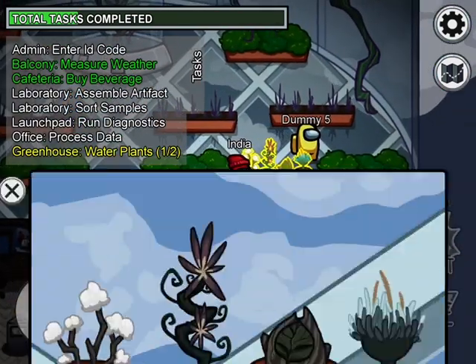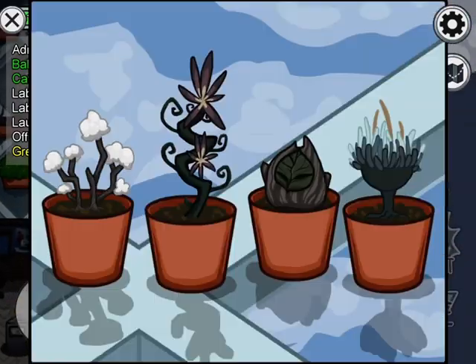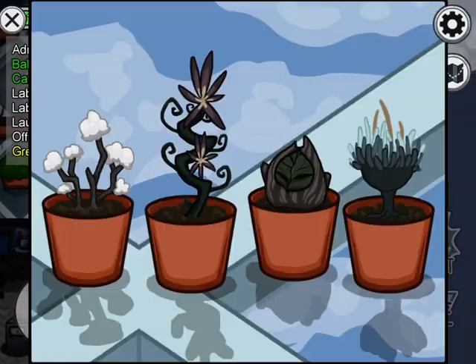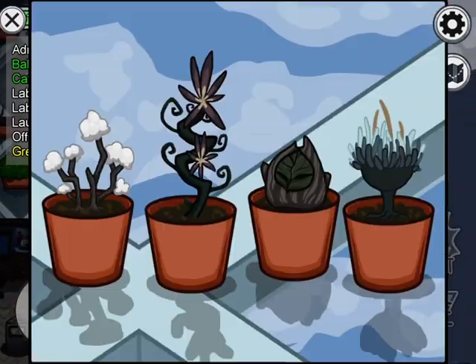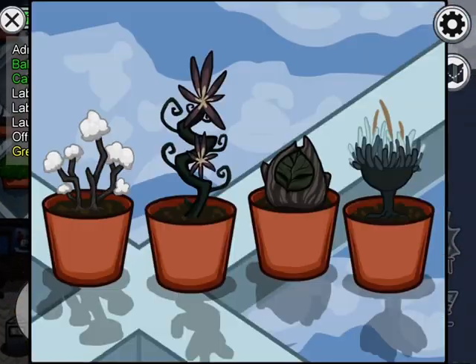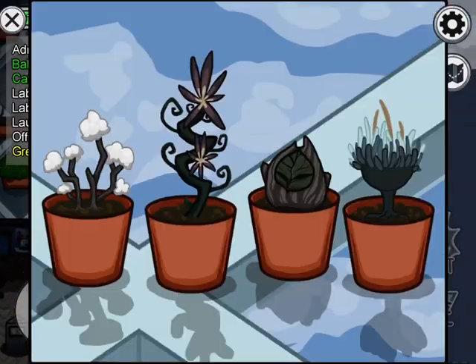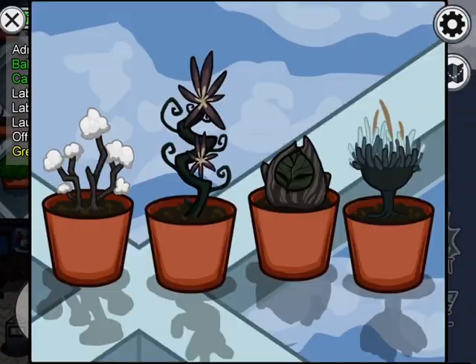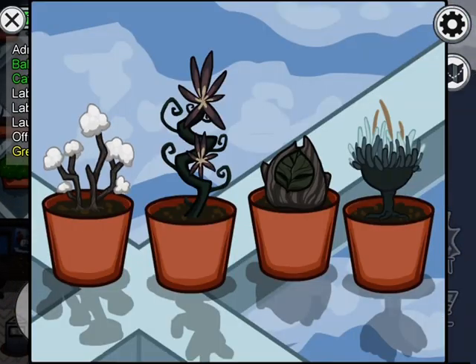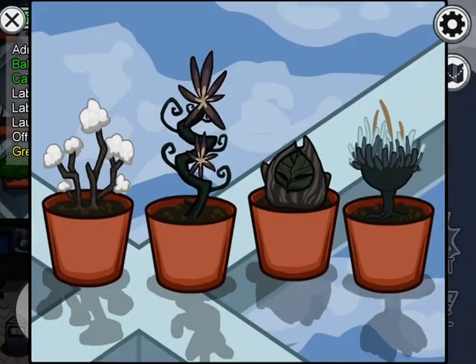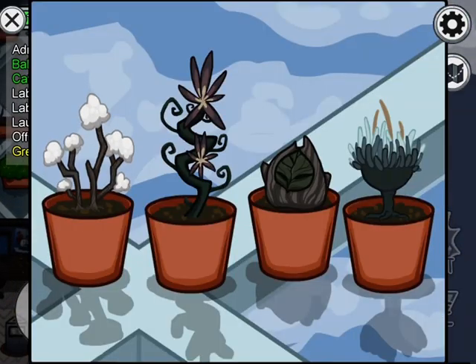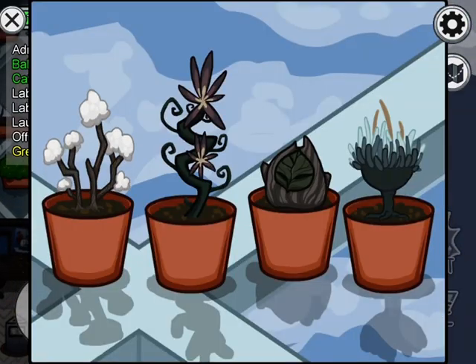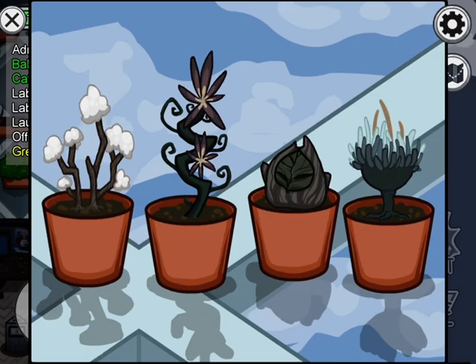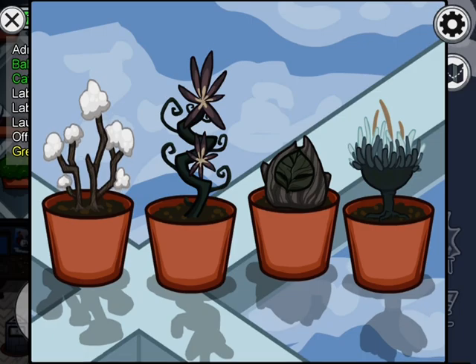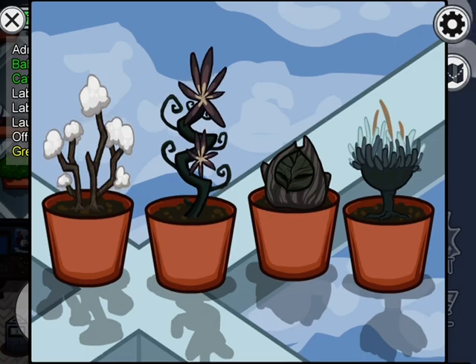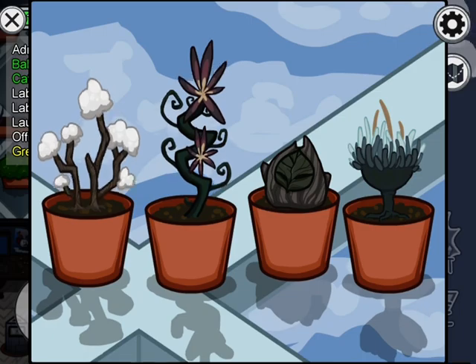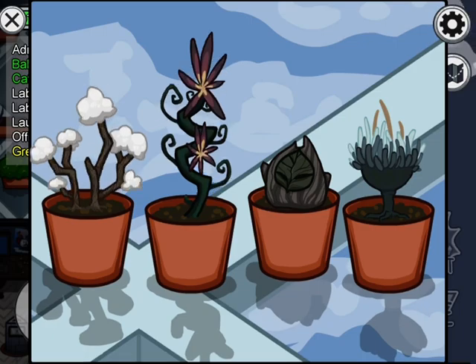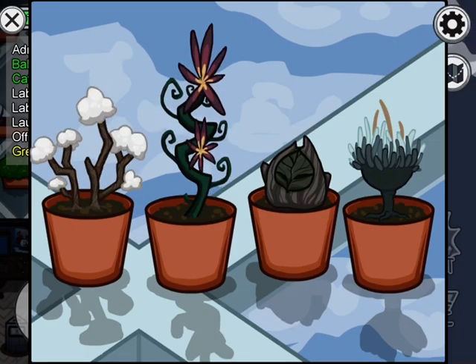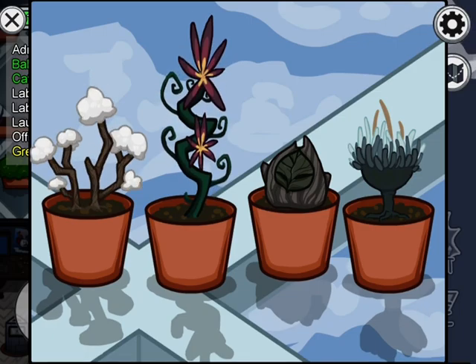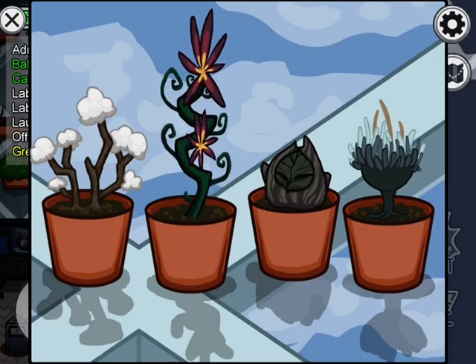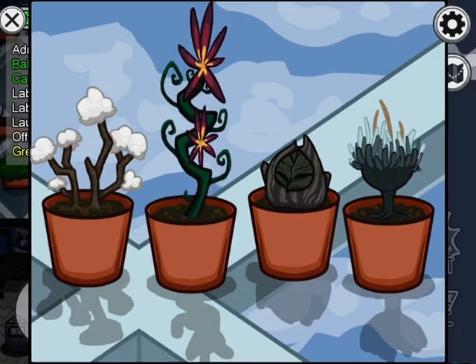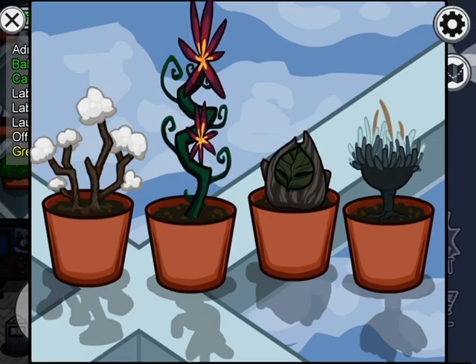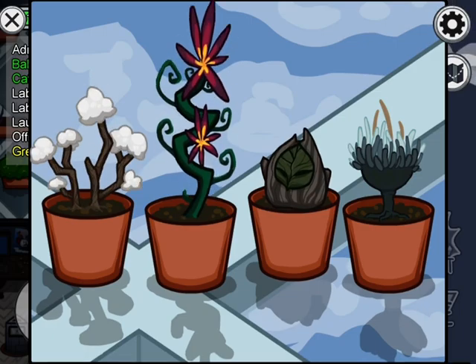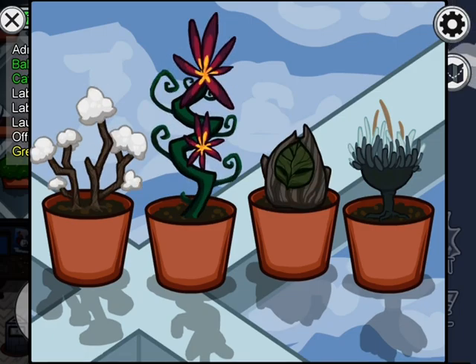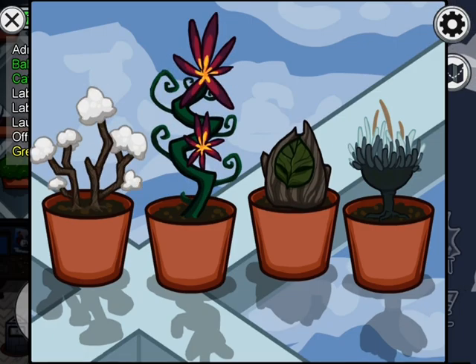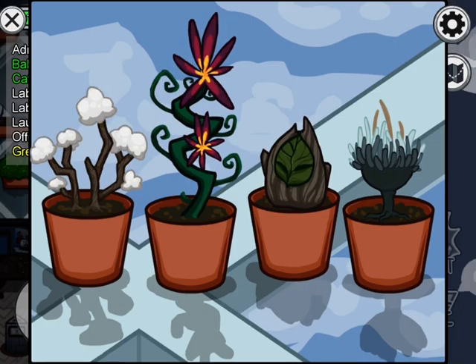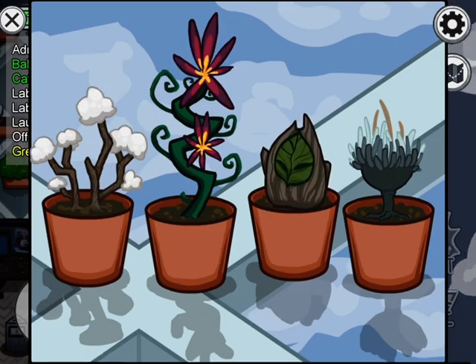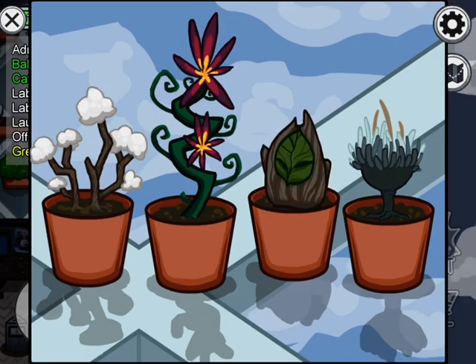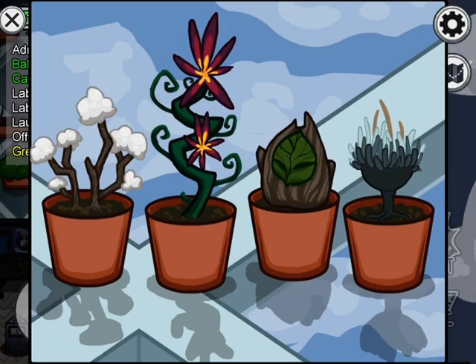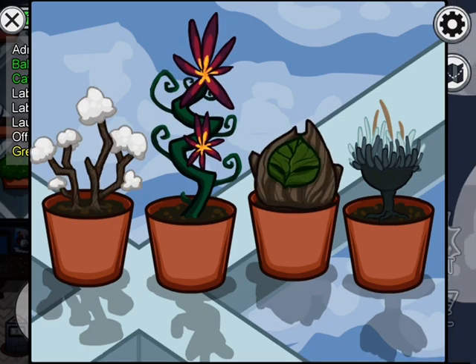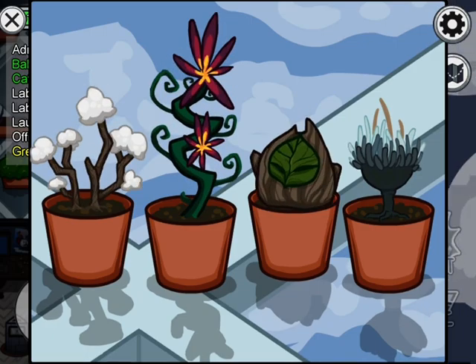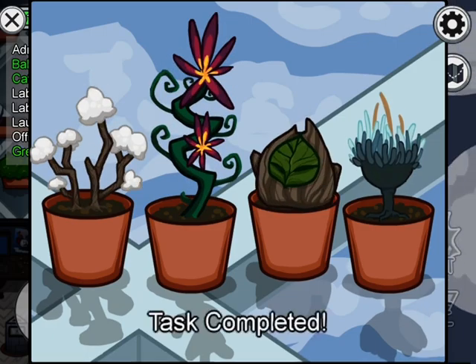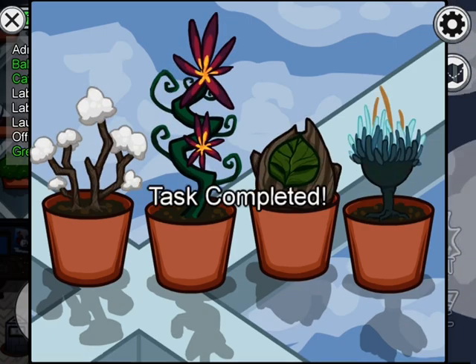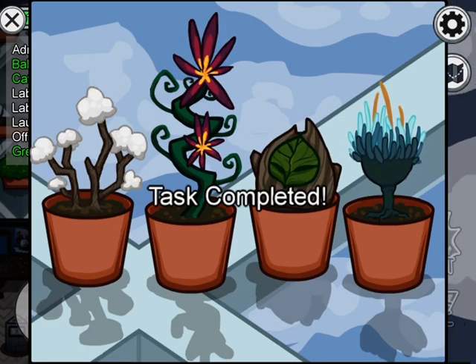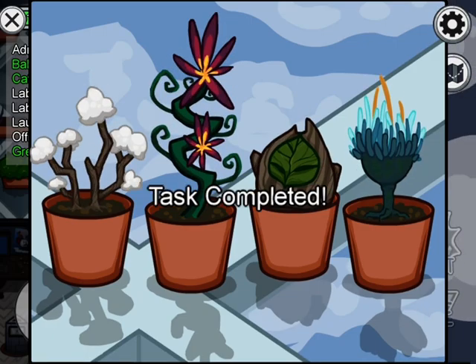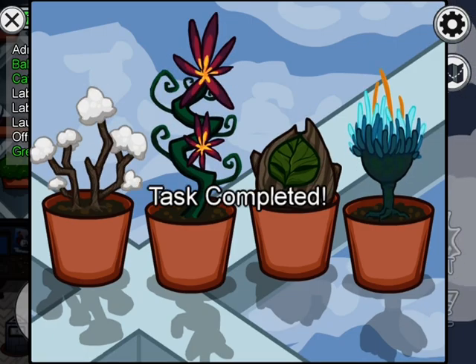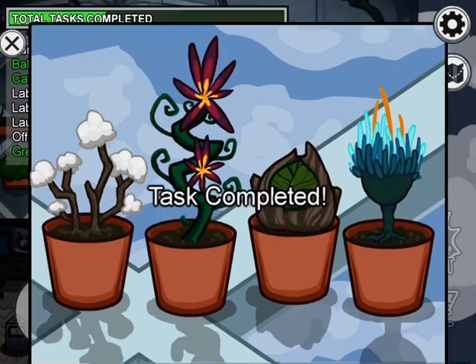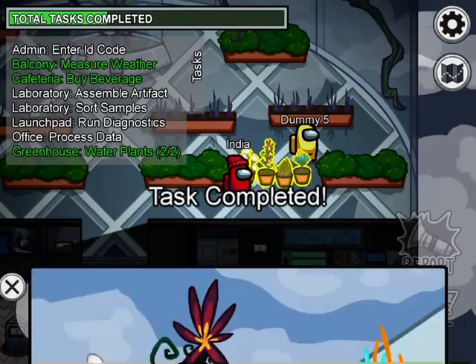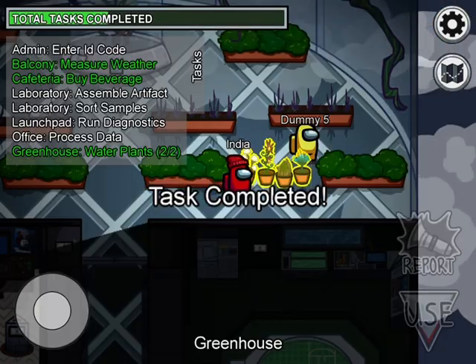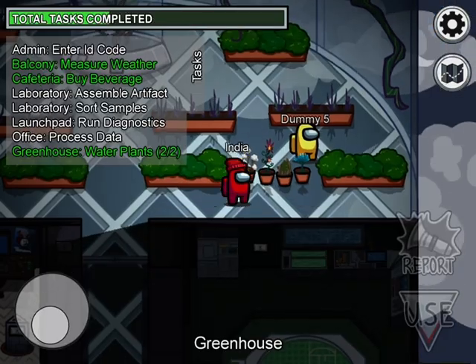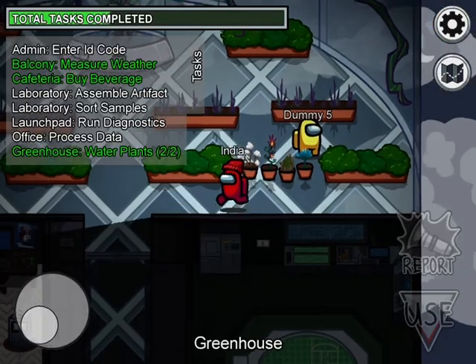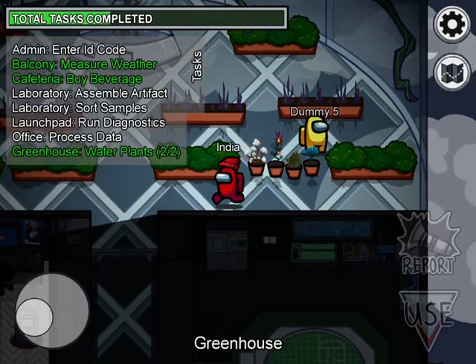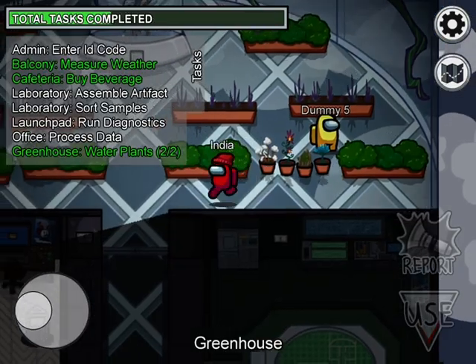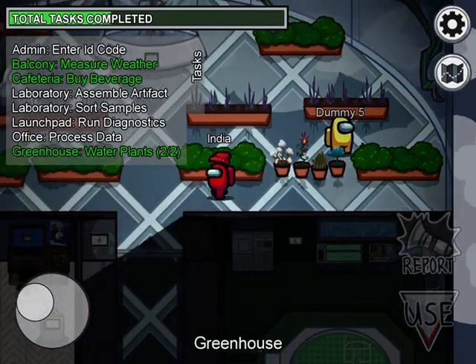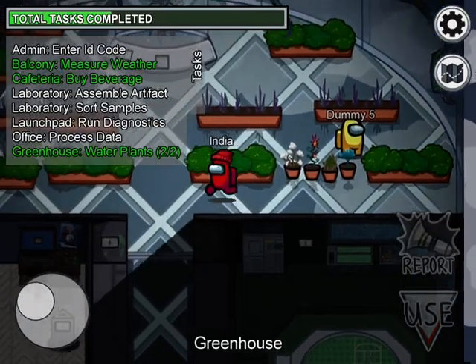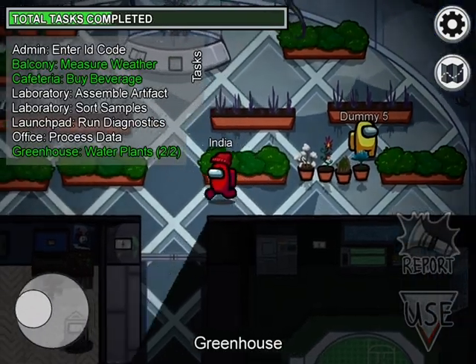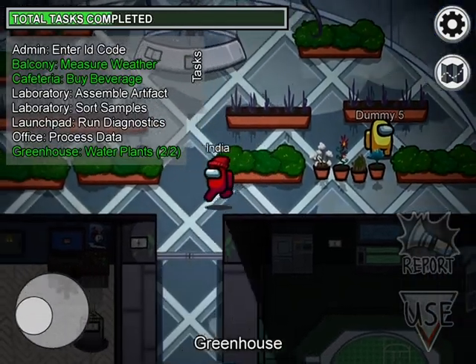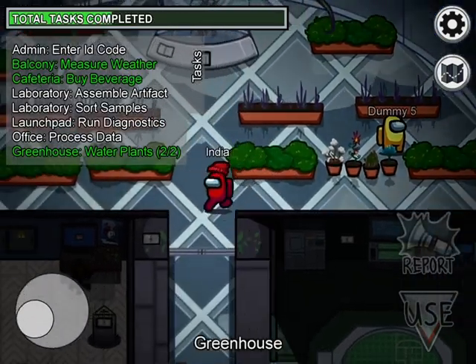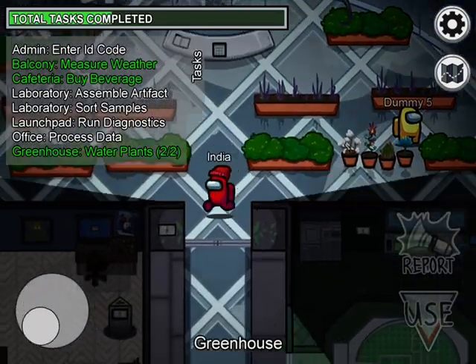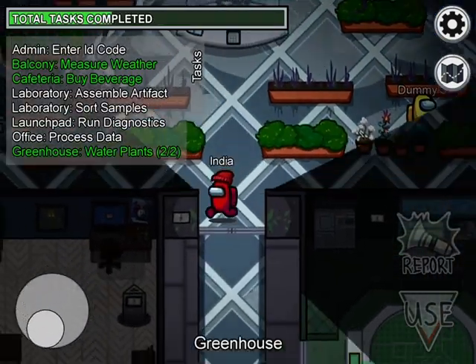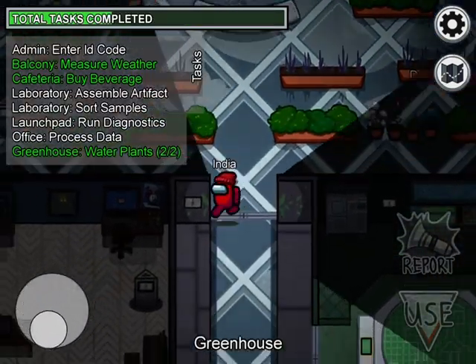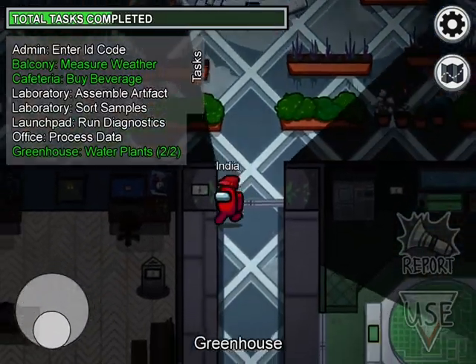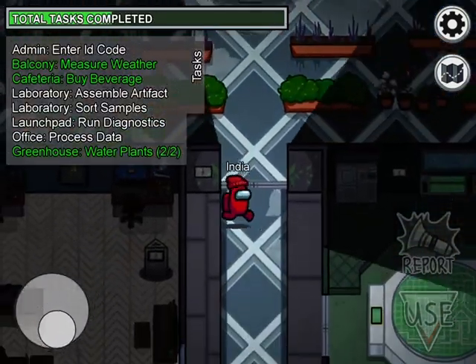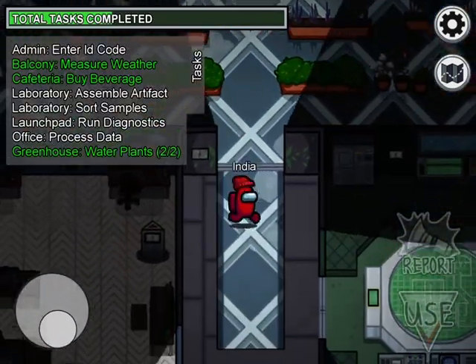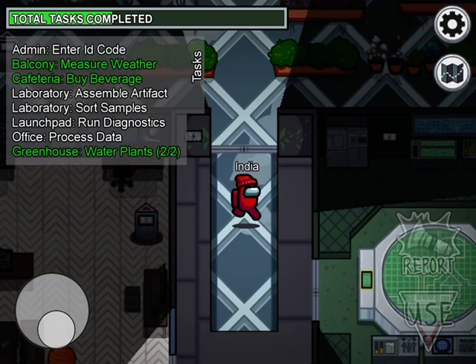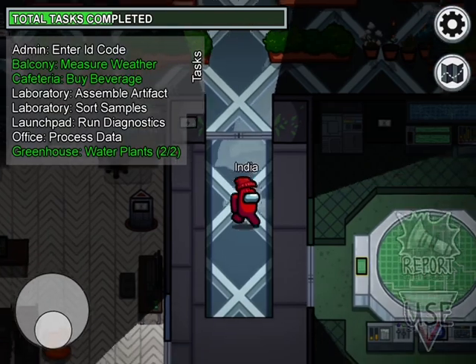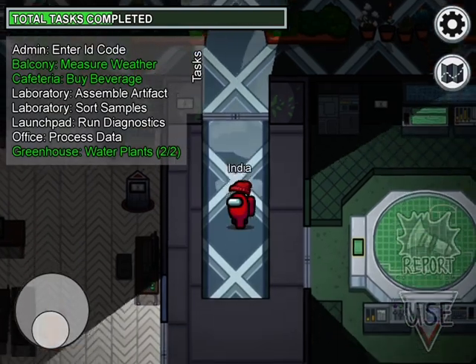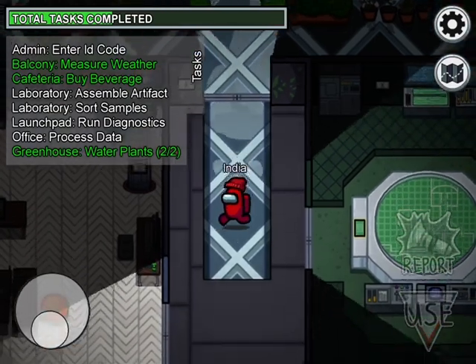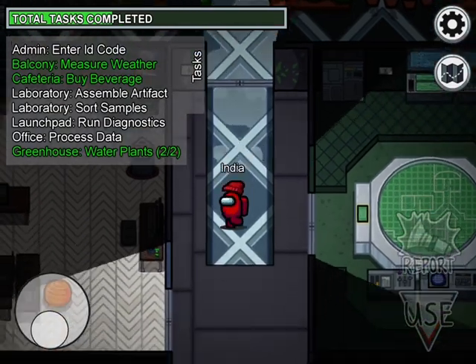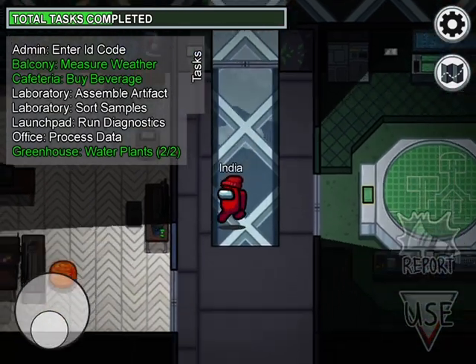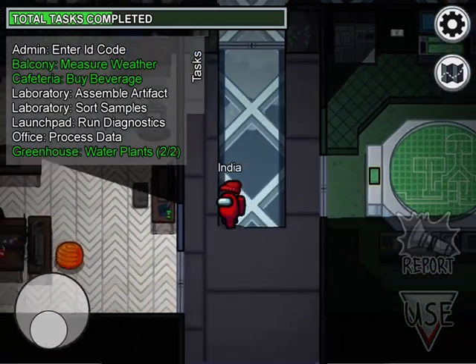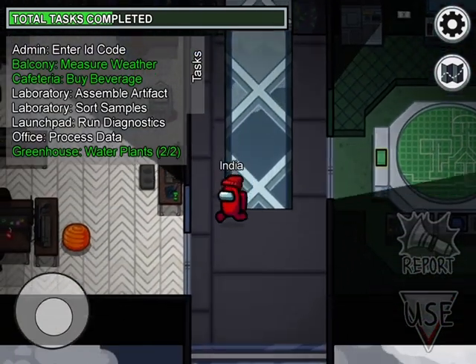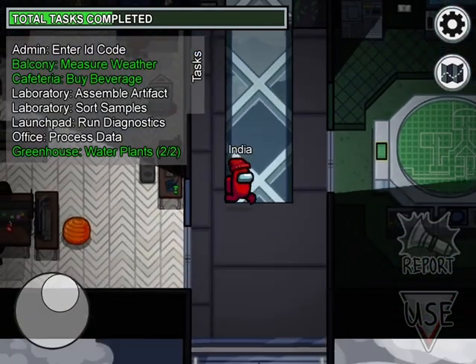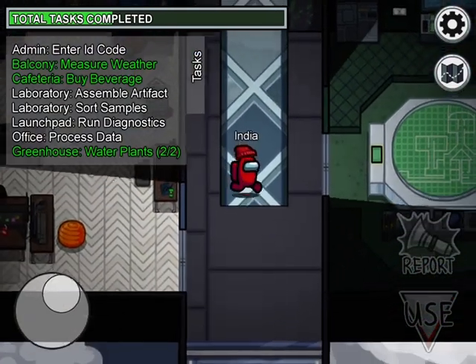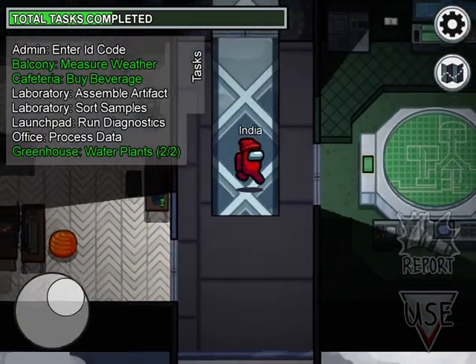You simply tap on the plants to make them grow, and there you go — you're done.